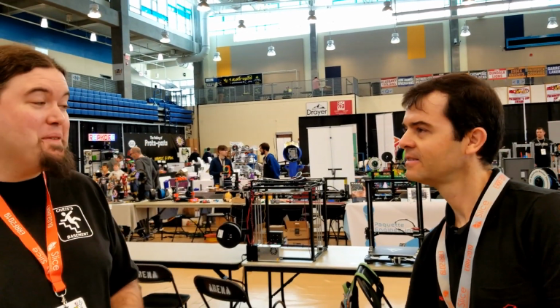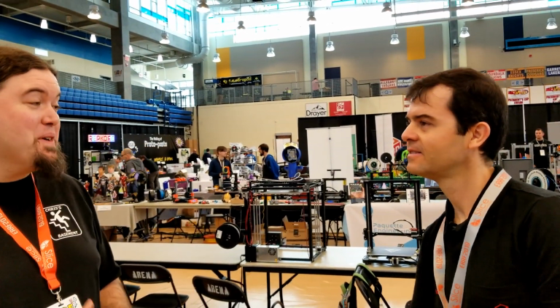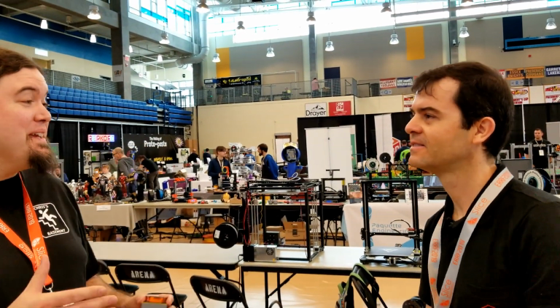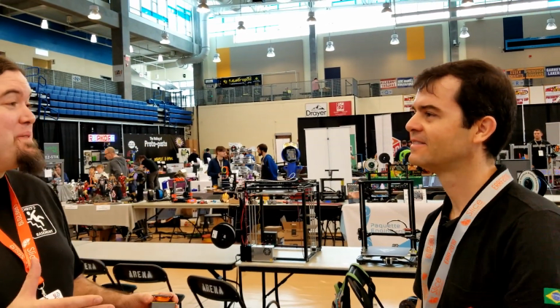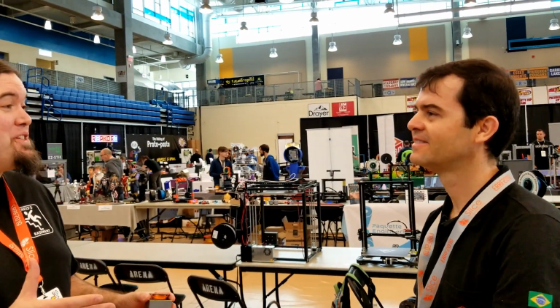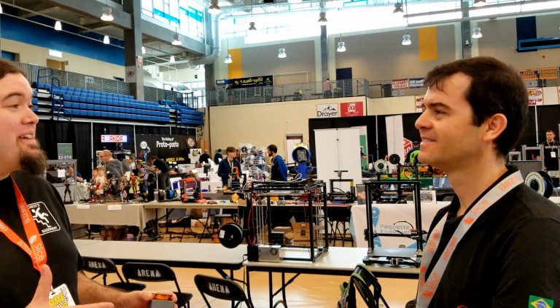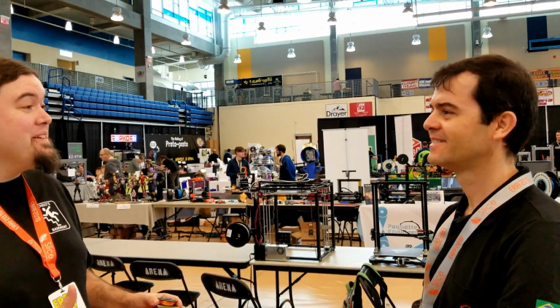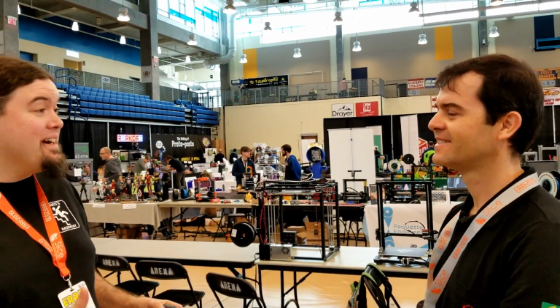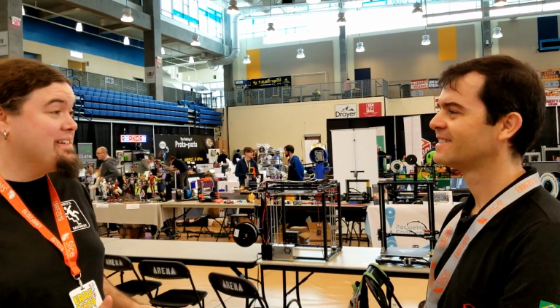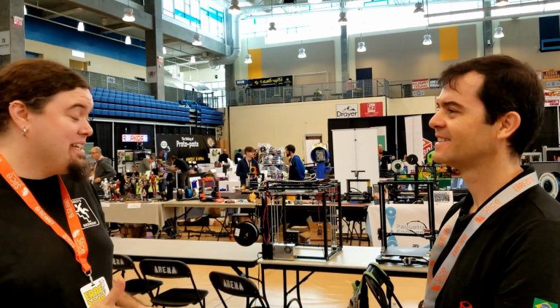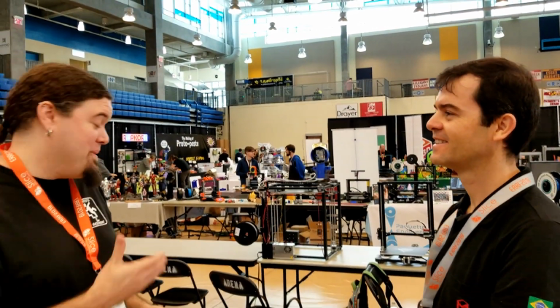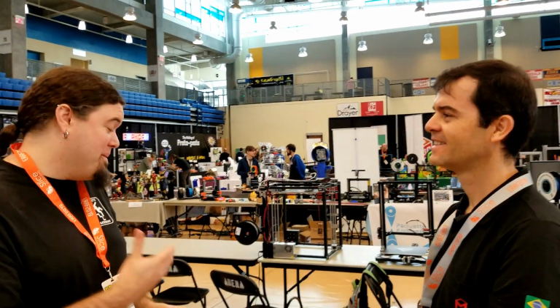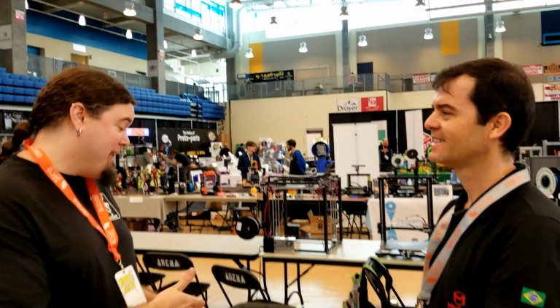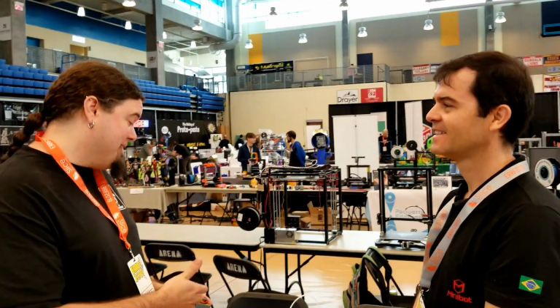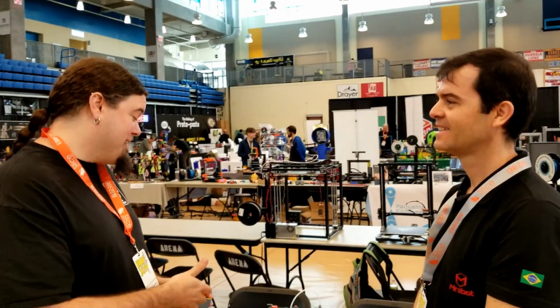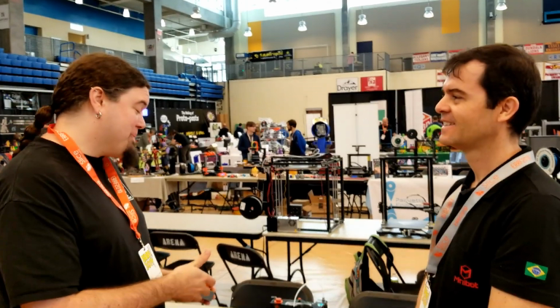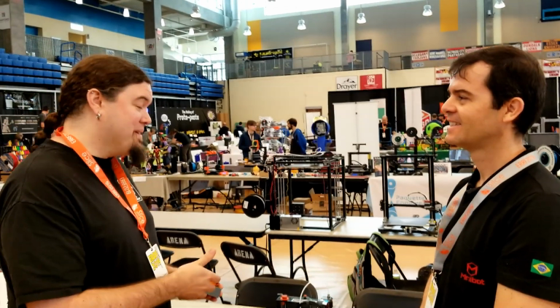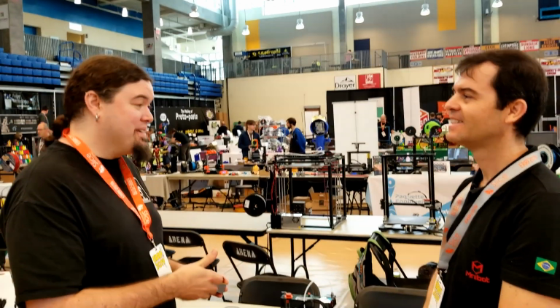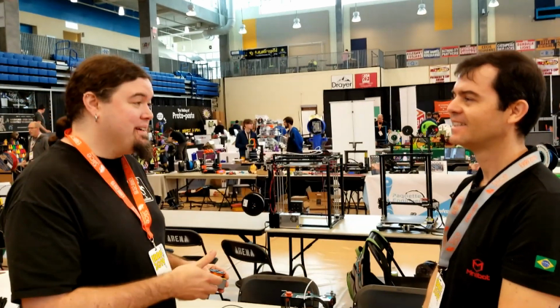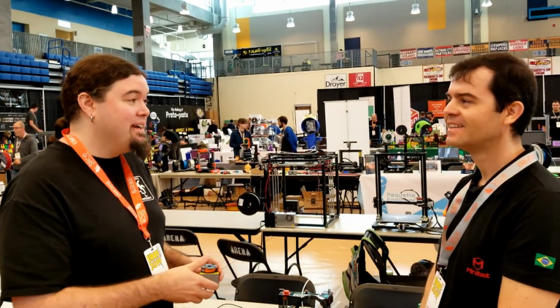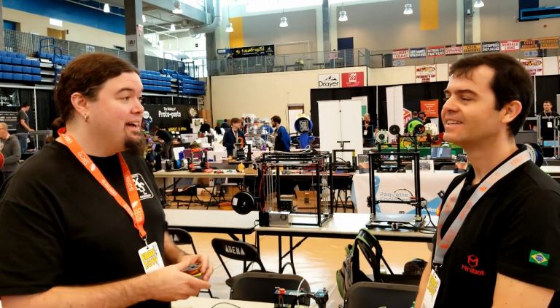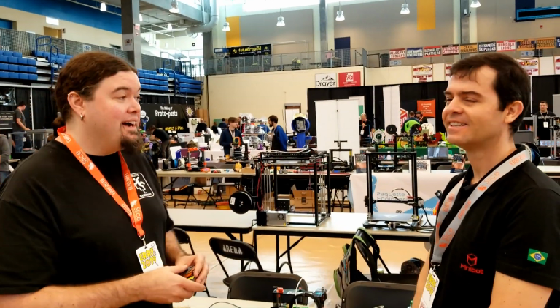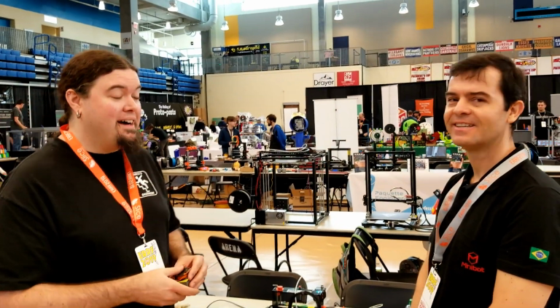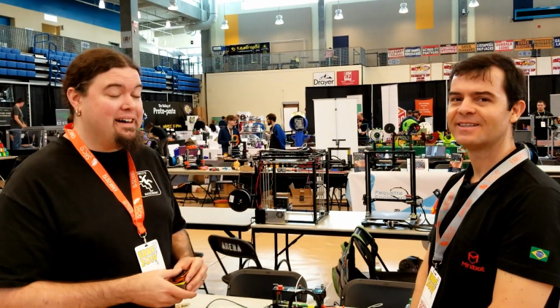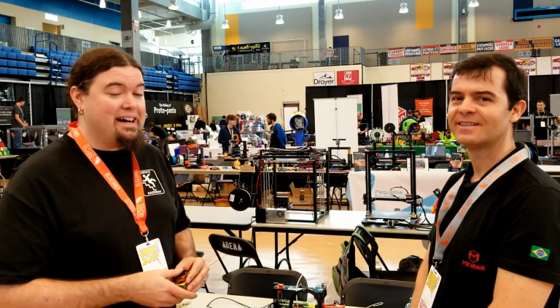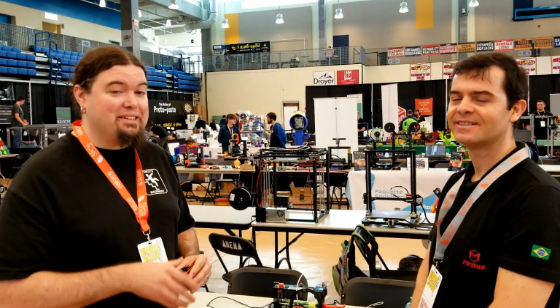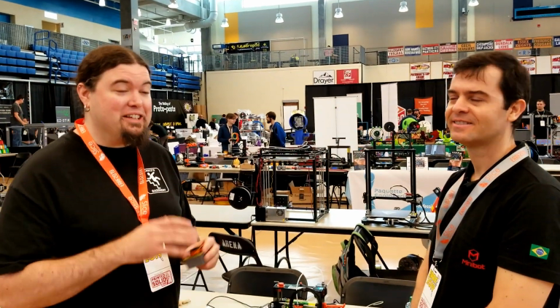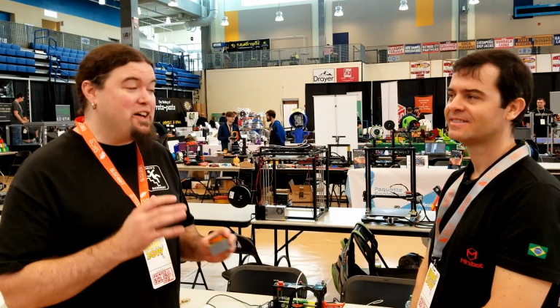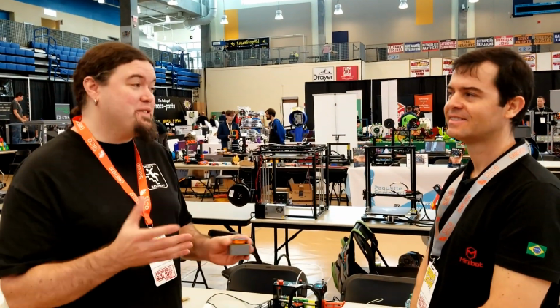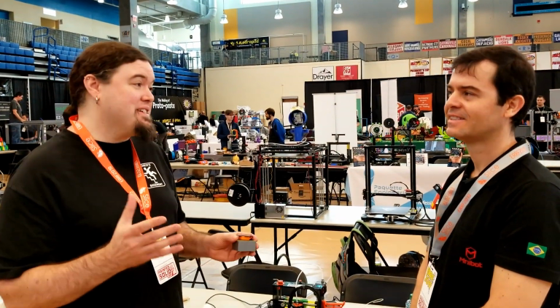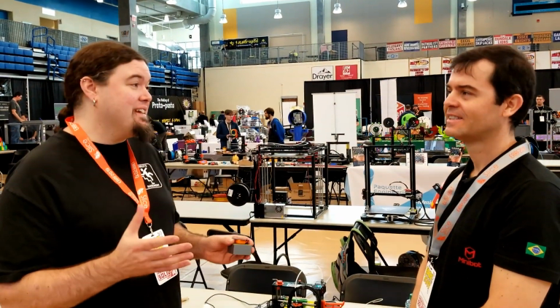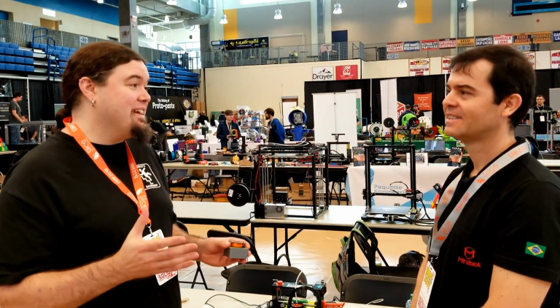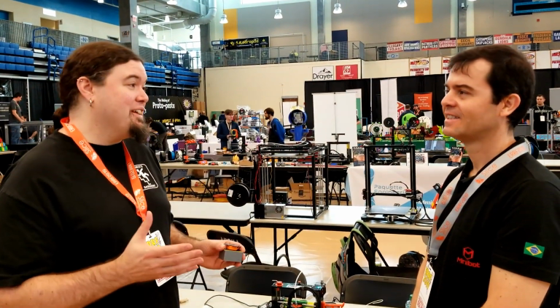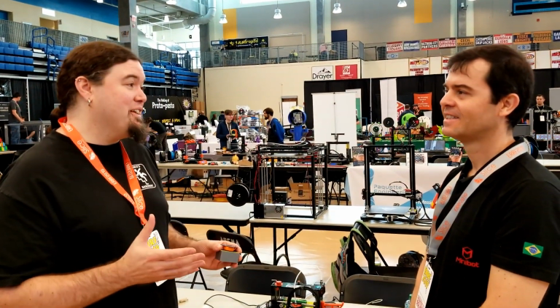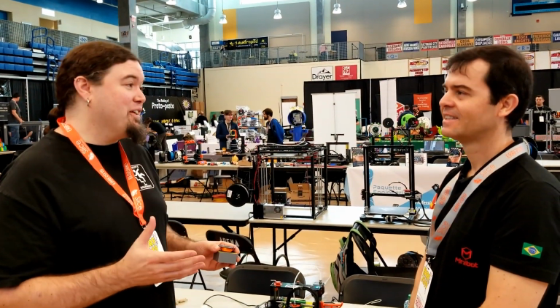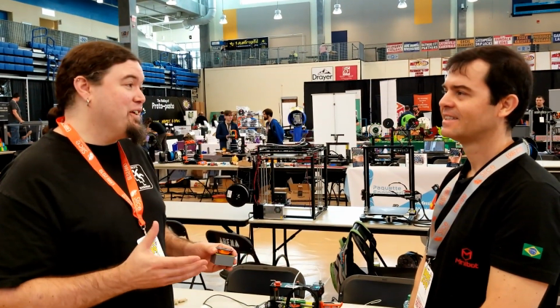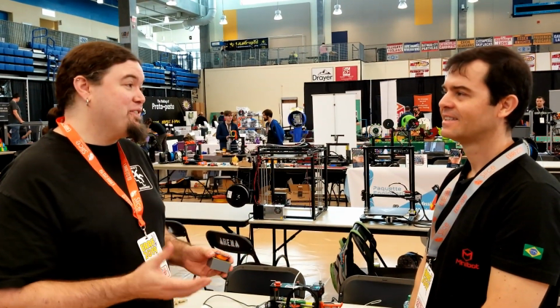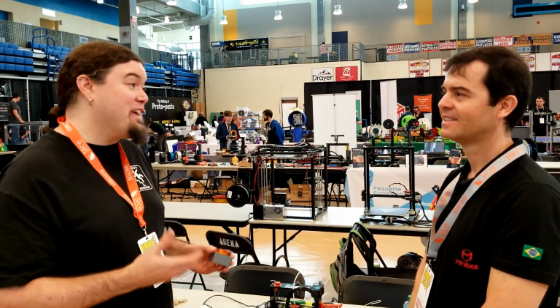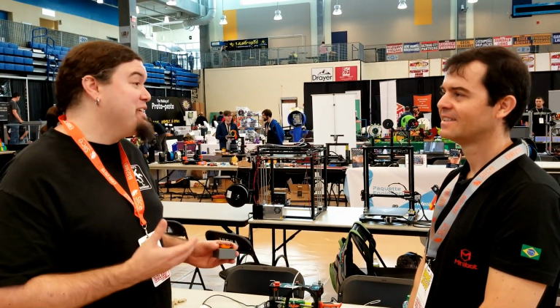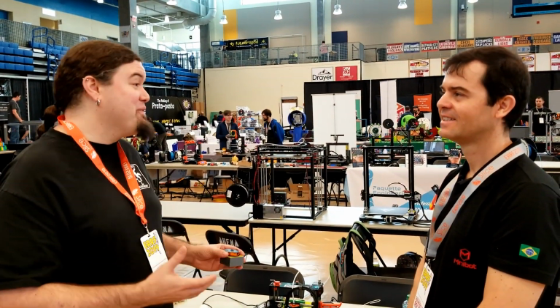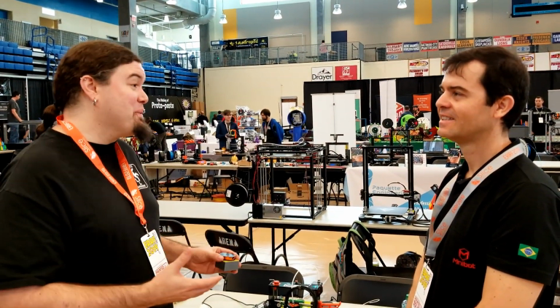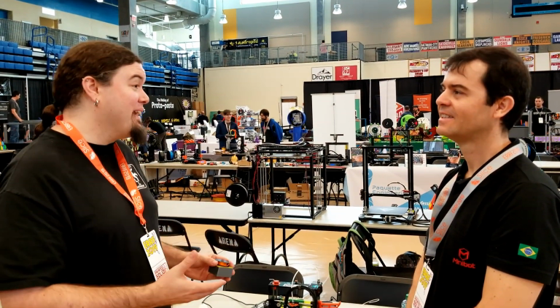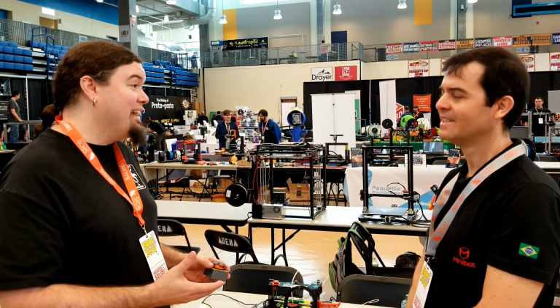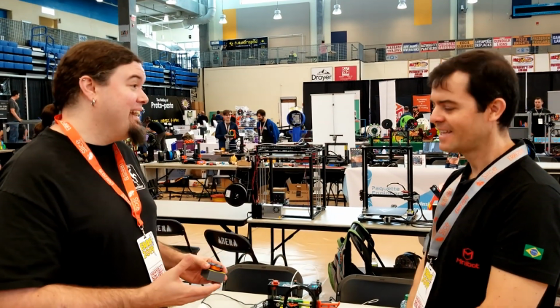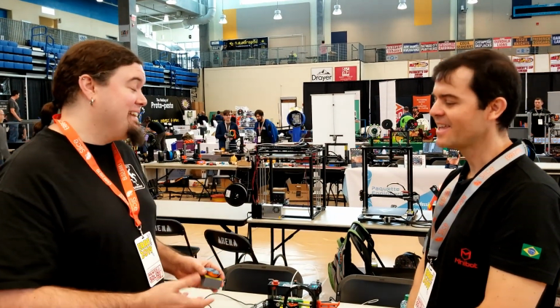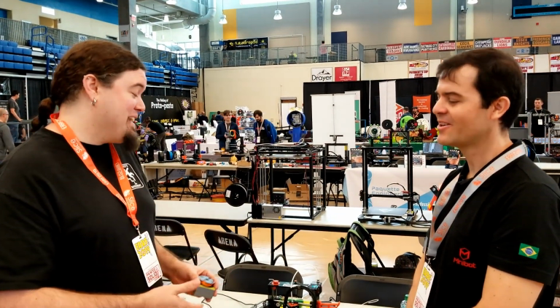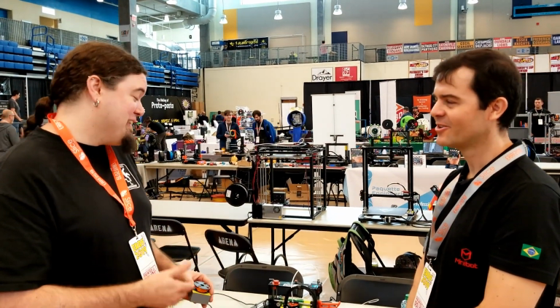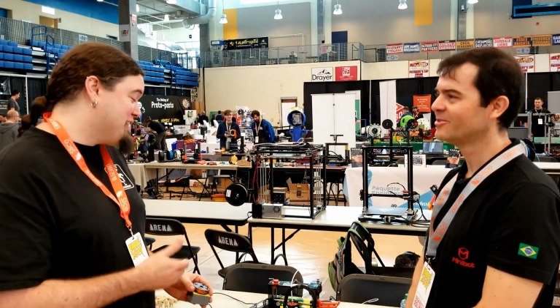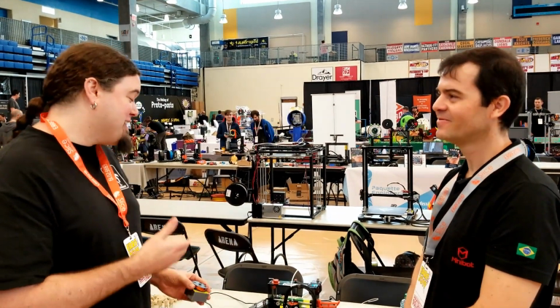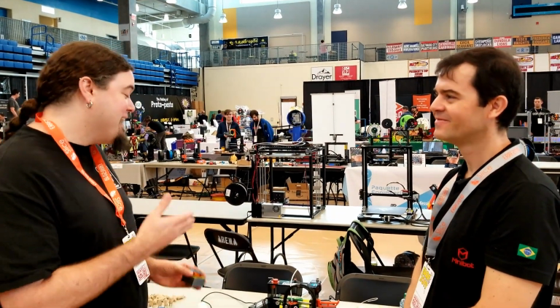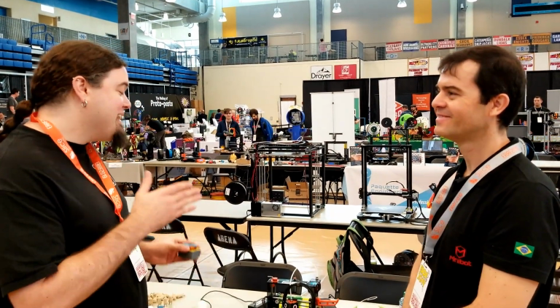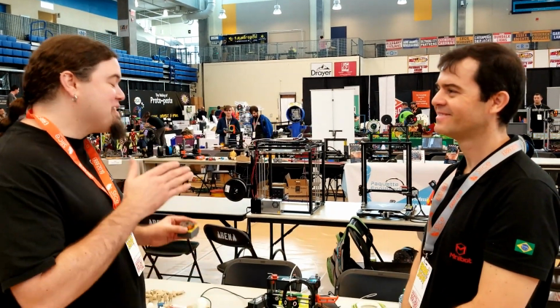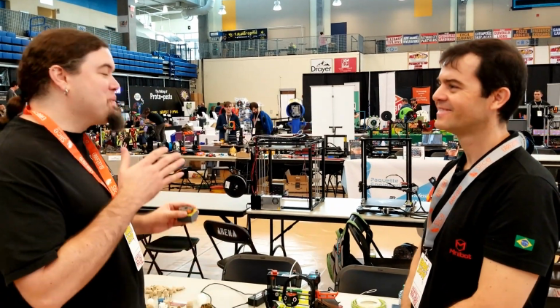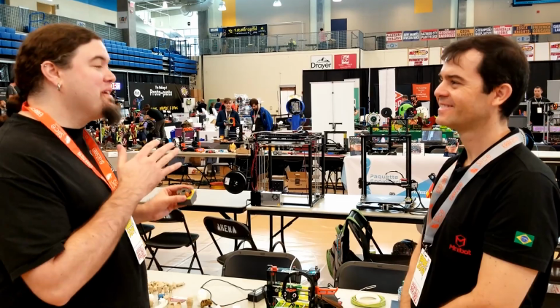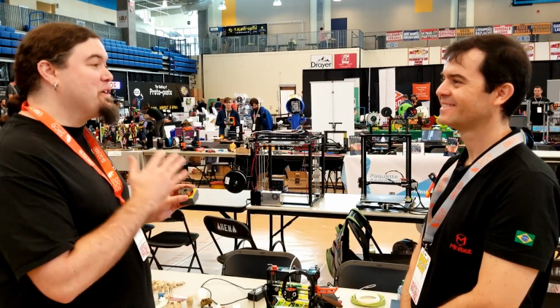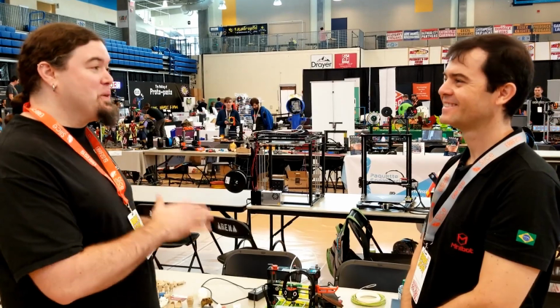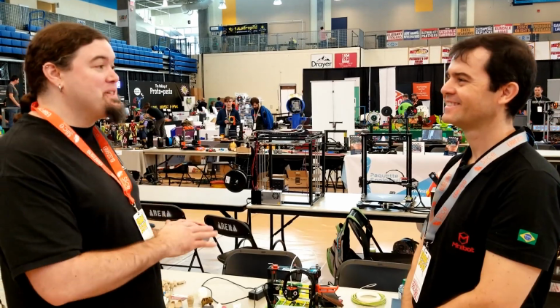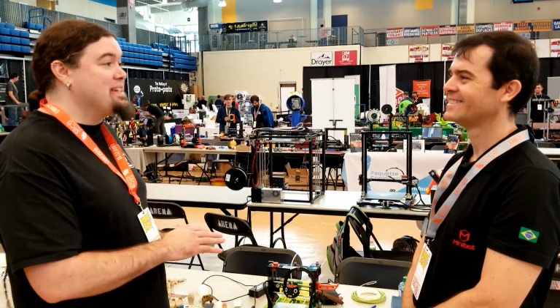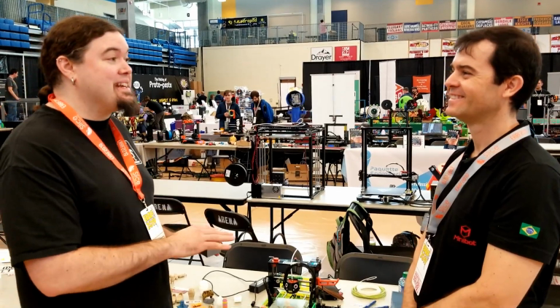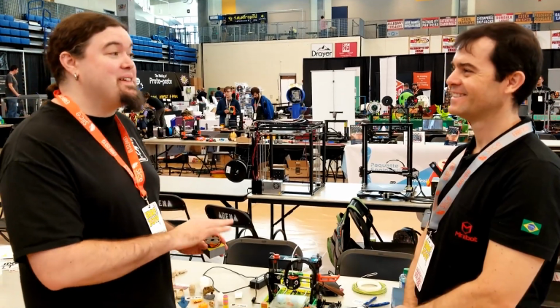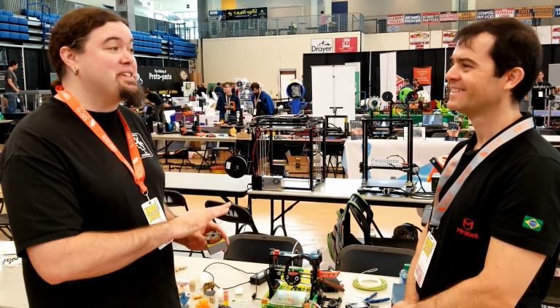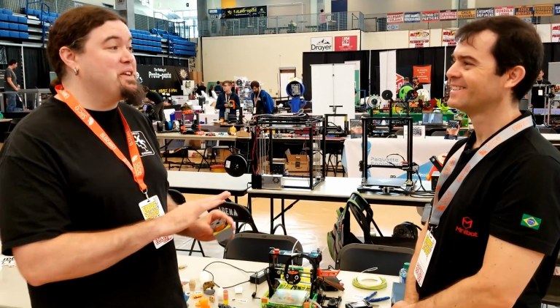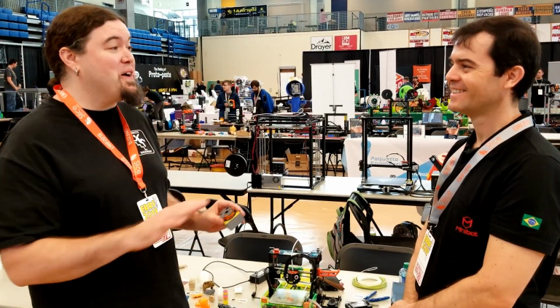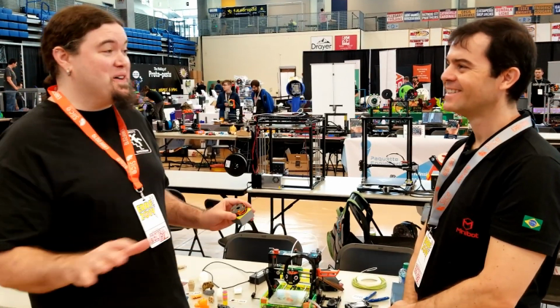I really appreciate you contacting me about this printer. I love seeing it here — thank you for bringing it. This is one of the coolest things I've seen at the show.